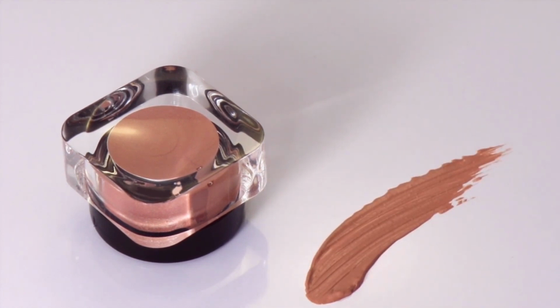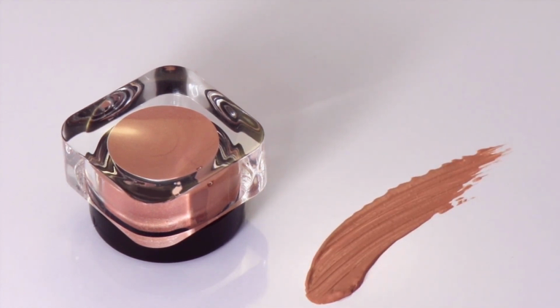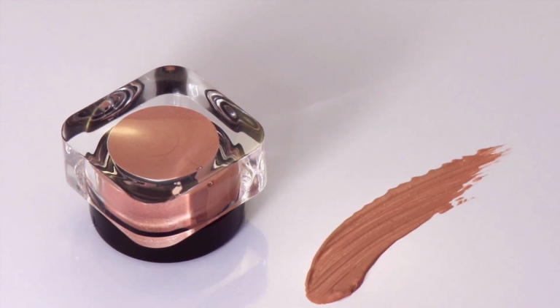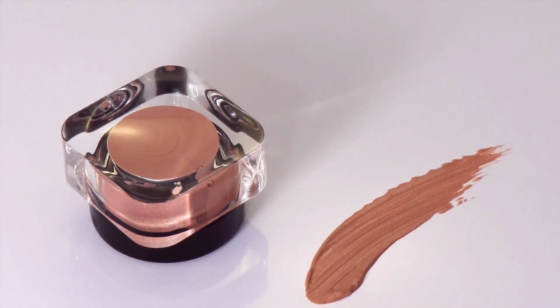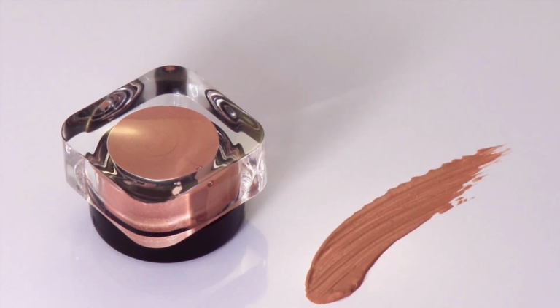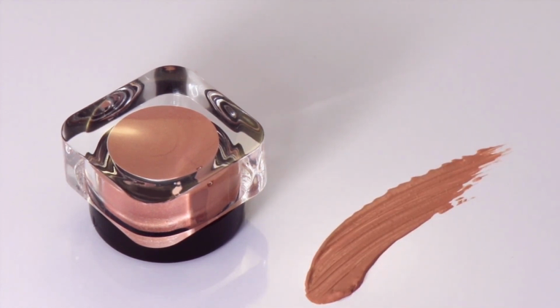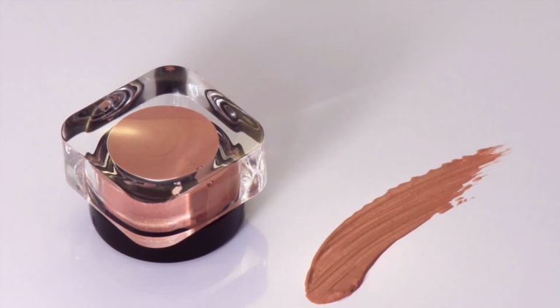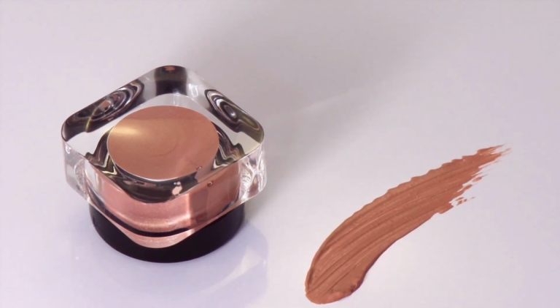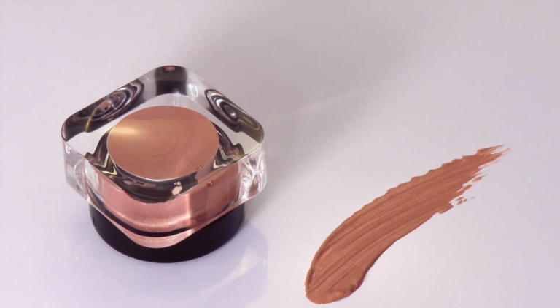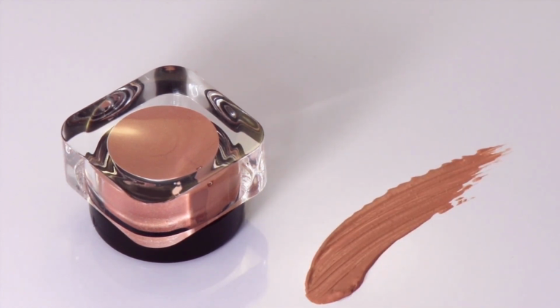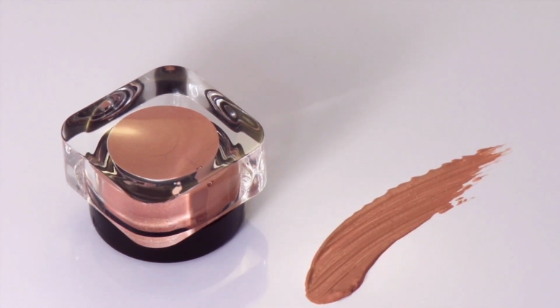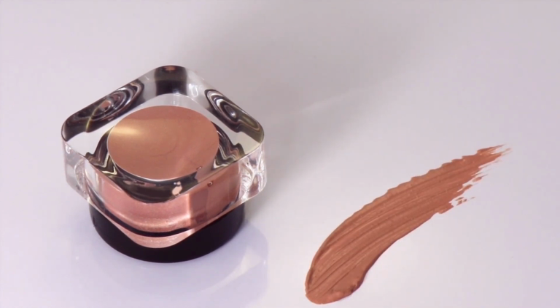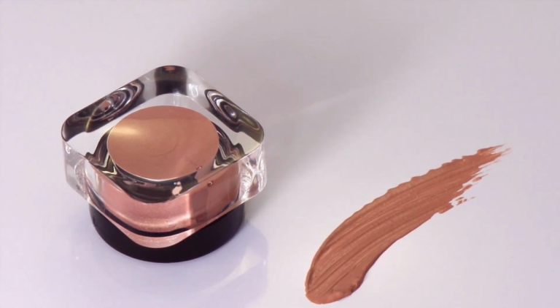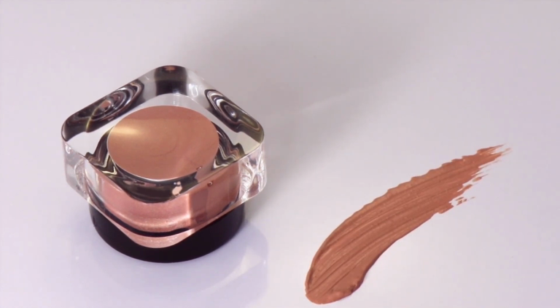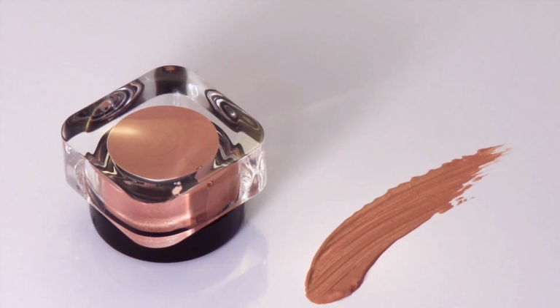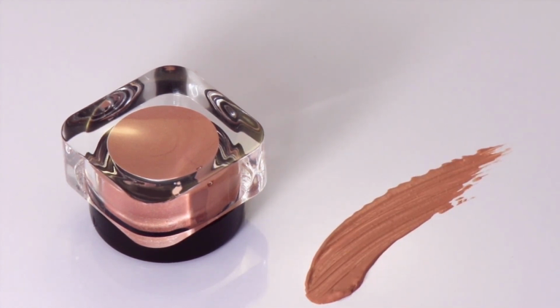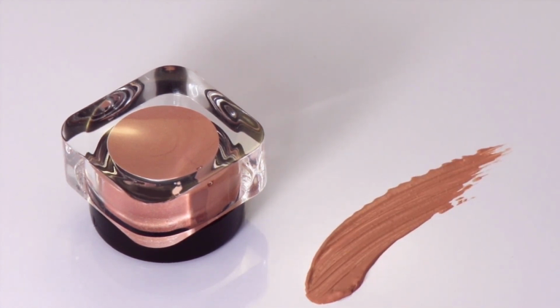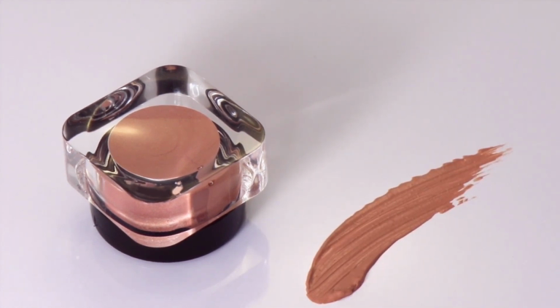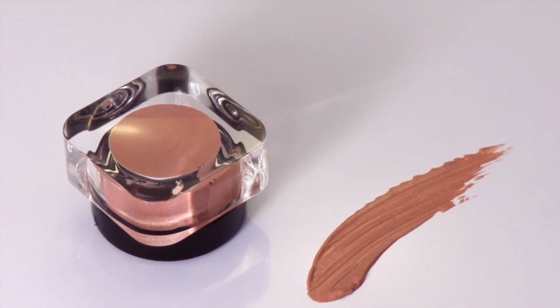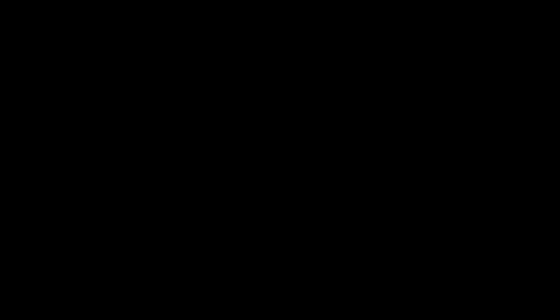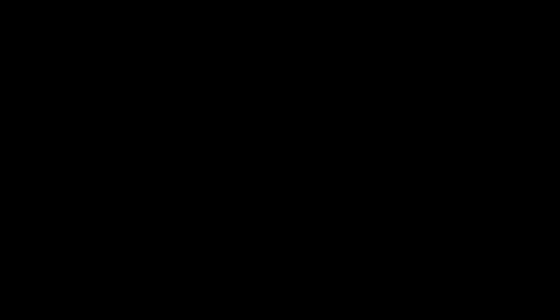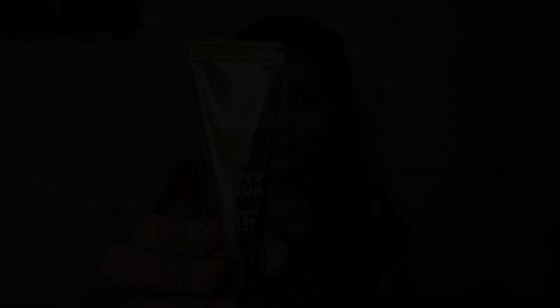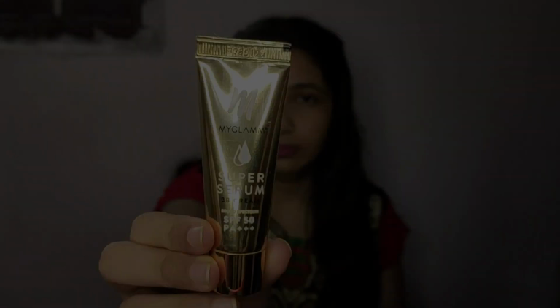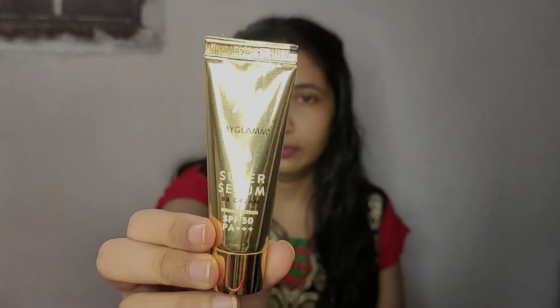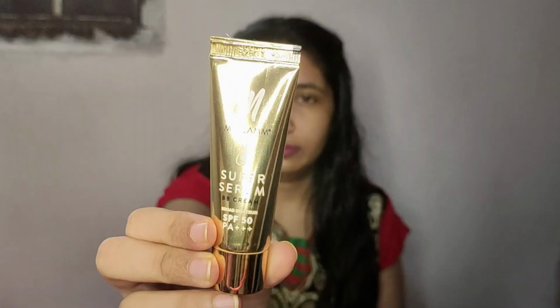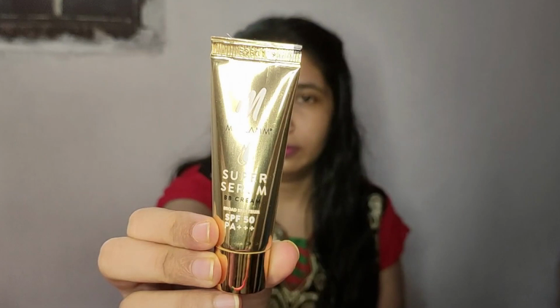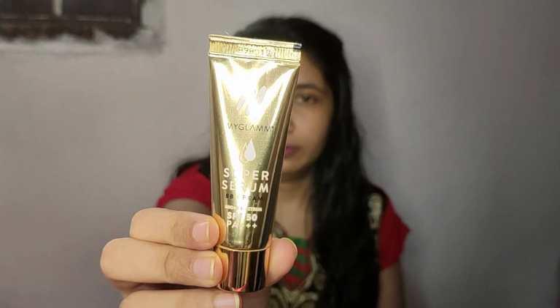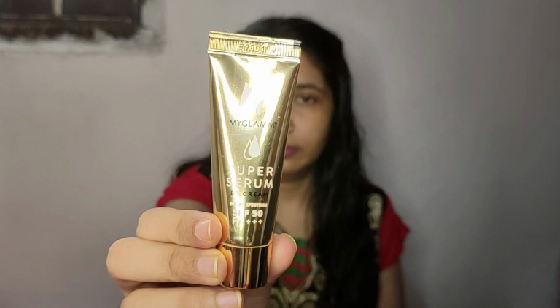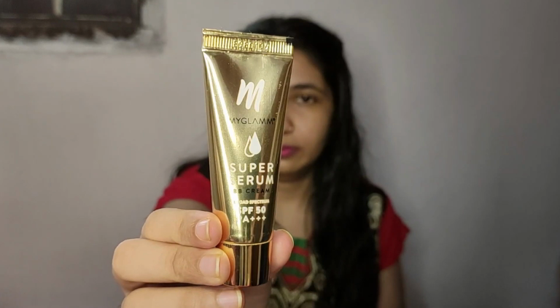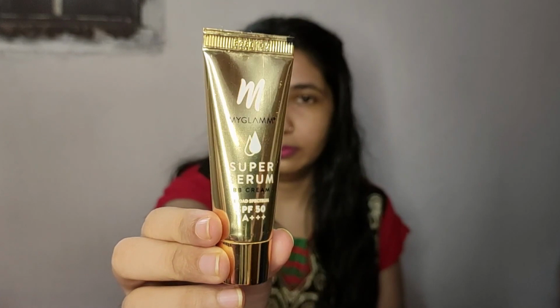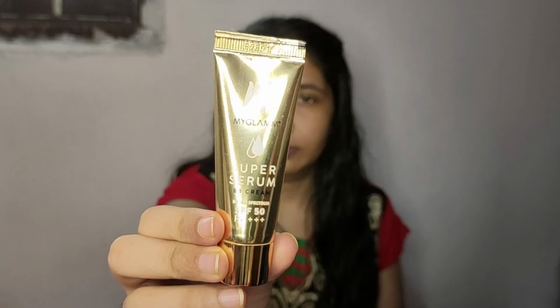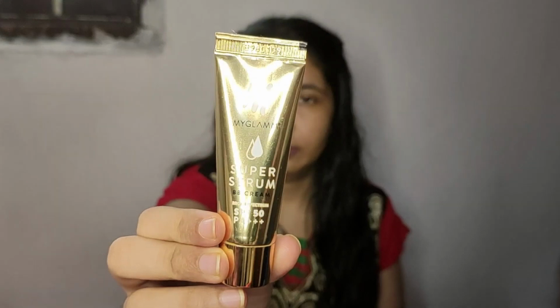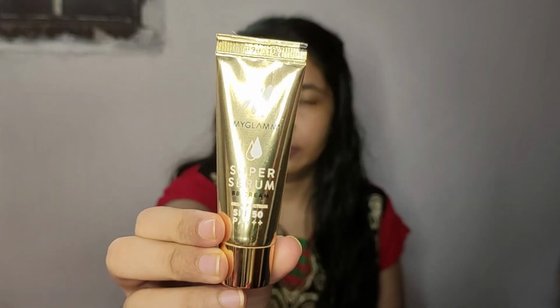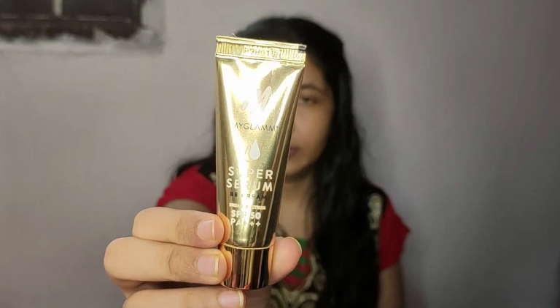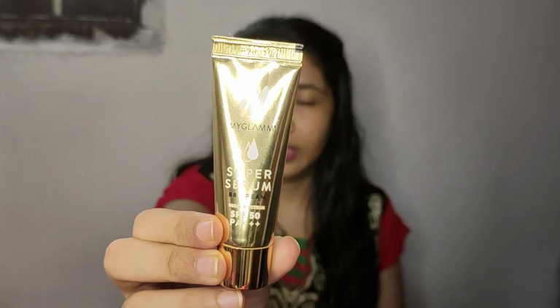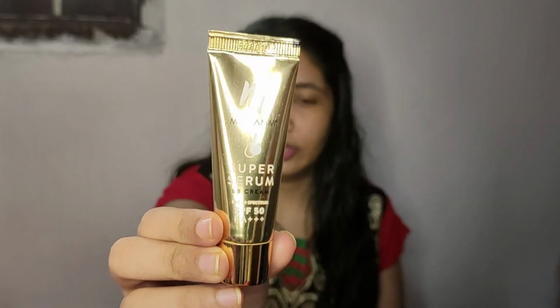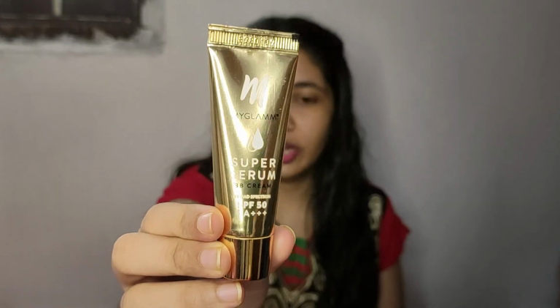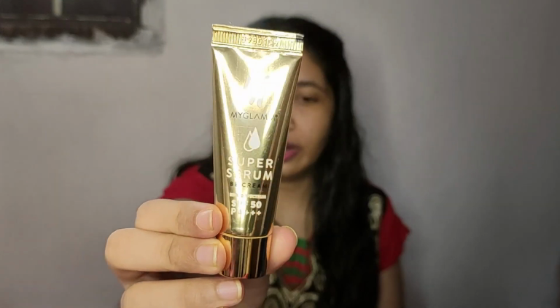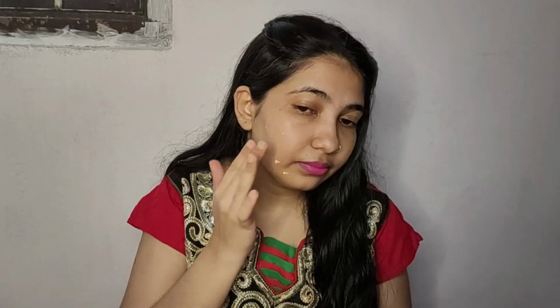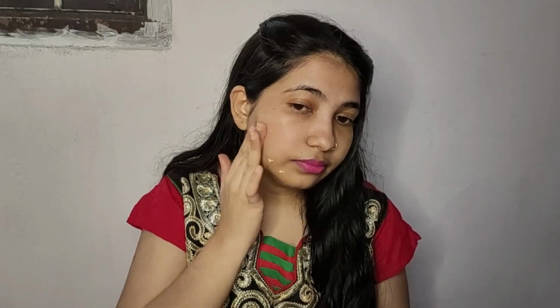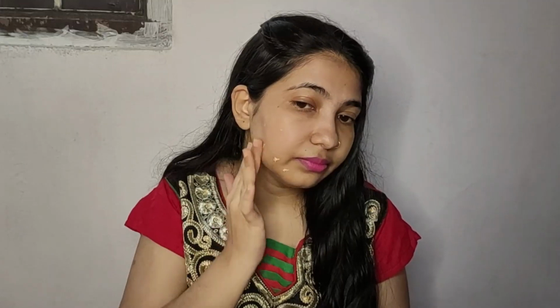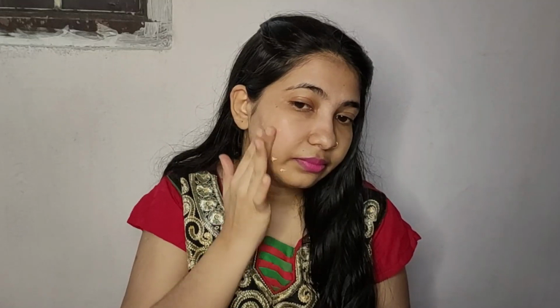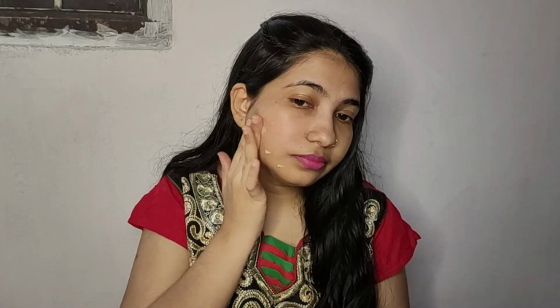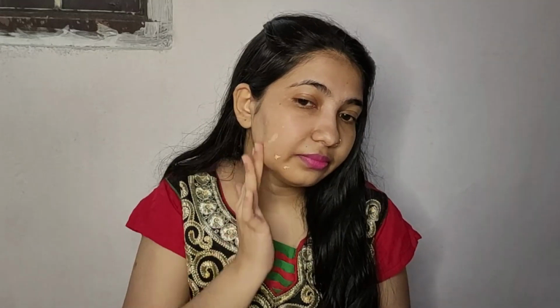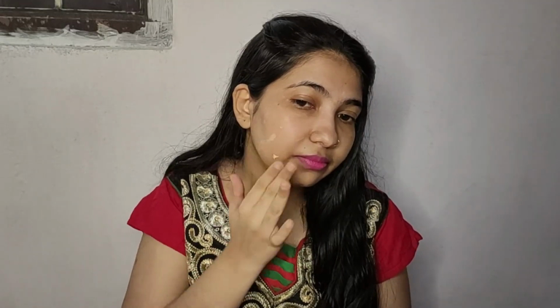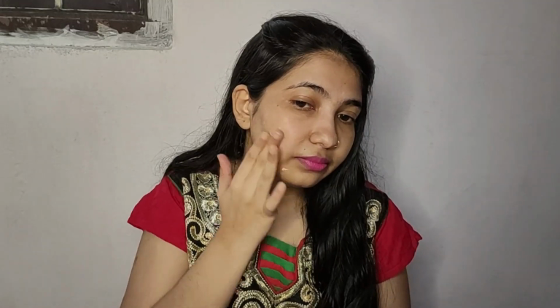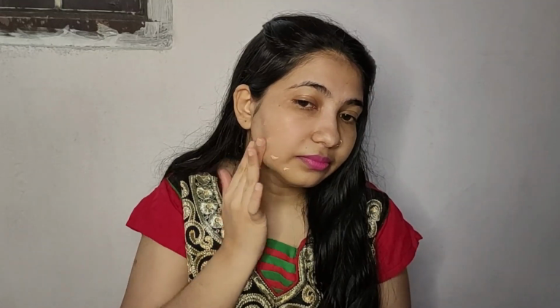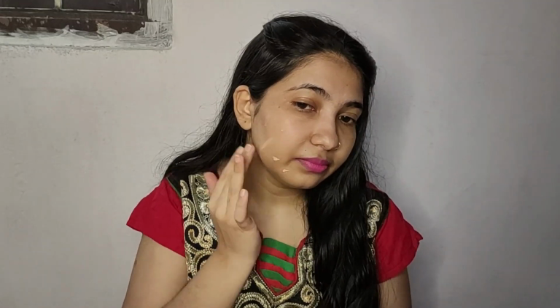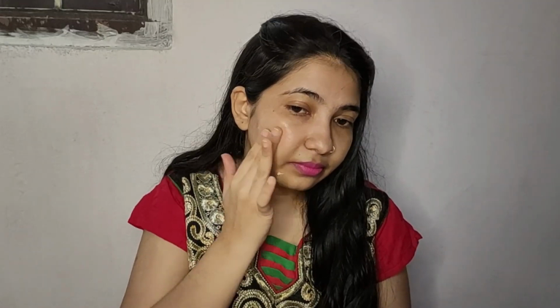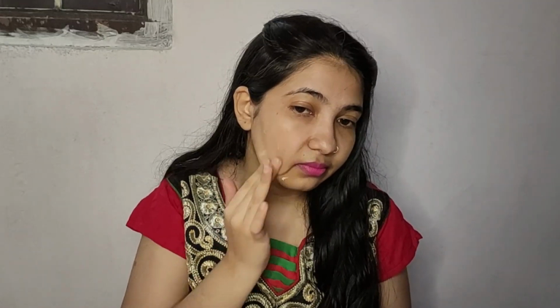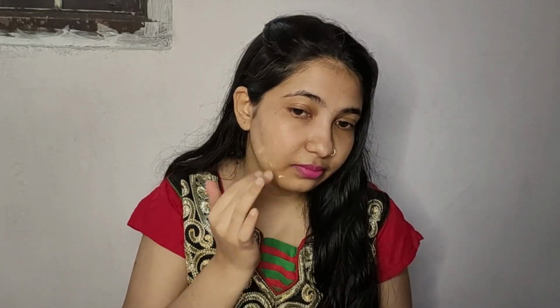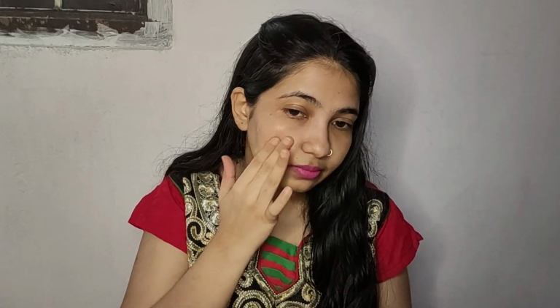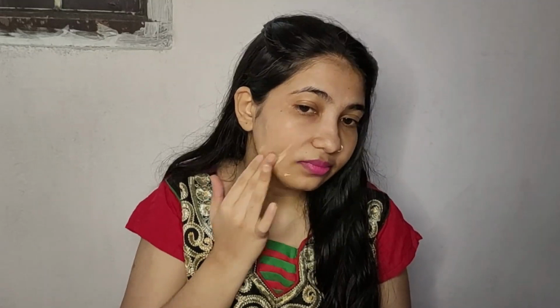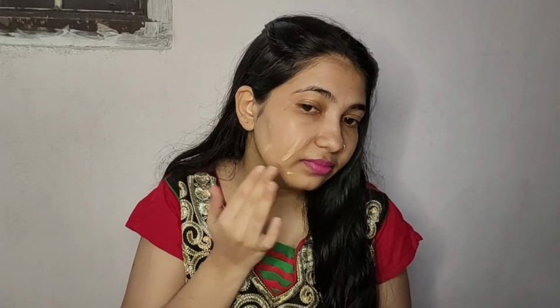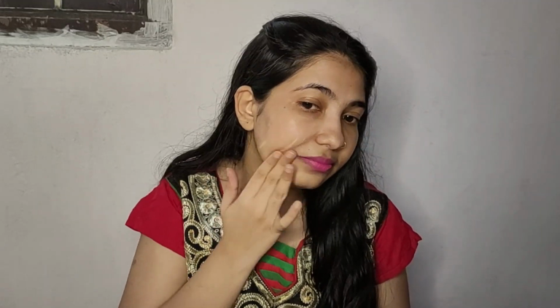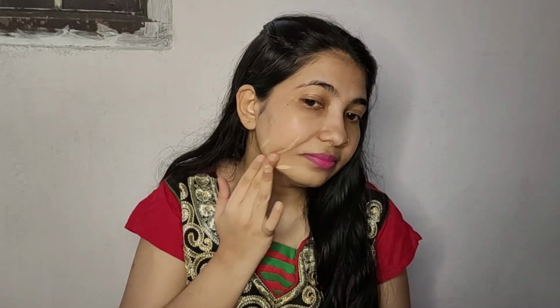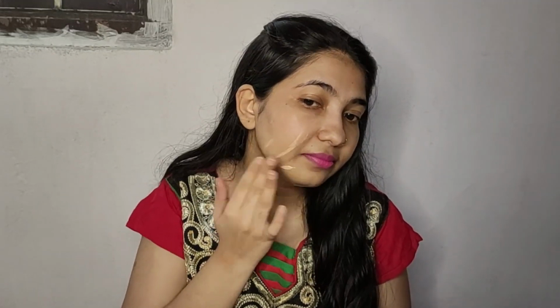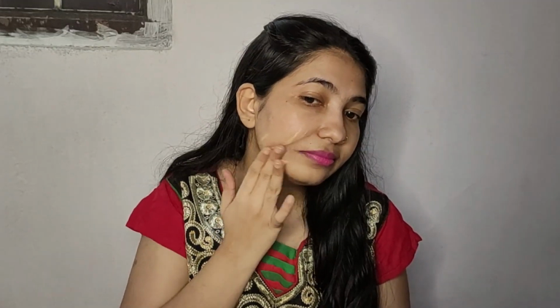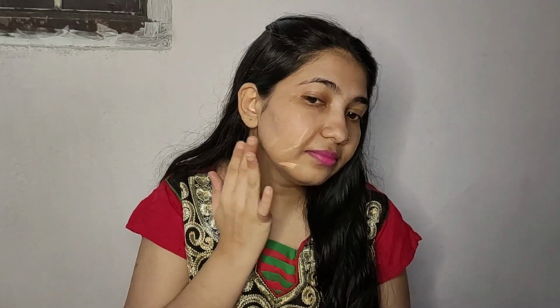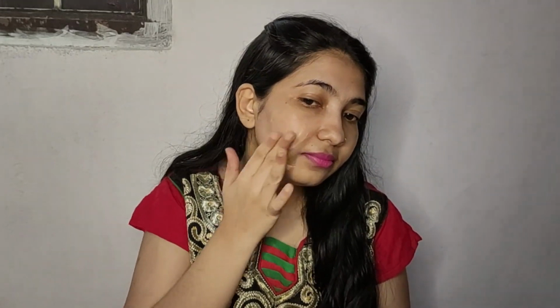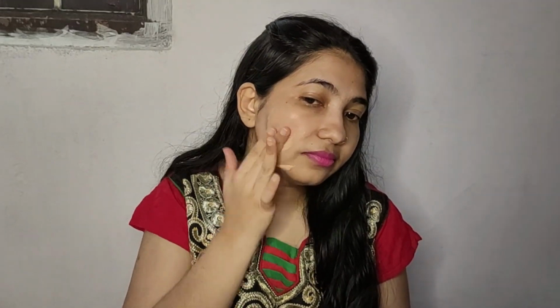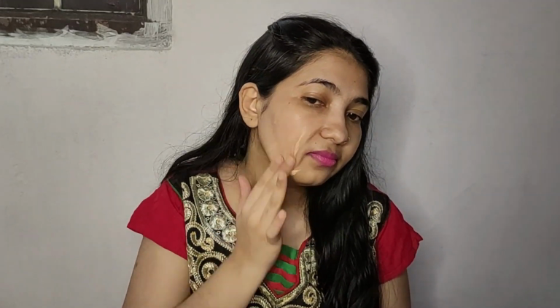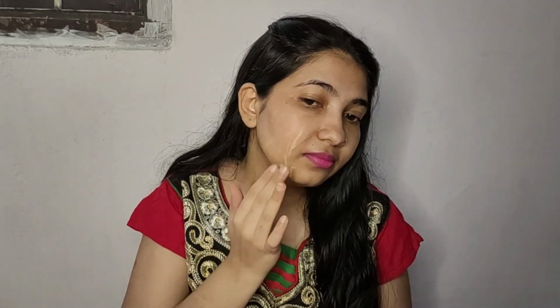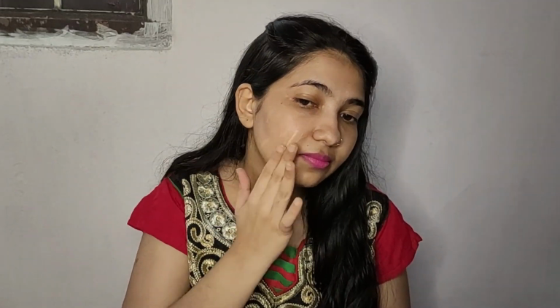Makeup base — because we are not using foundation, we are going to use BB cream. This is a good way to blend it on our skin.